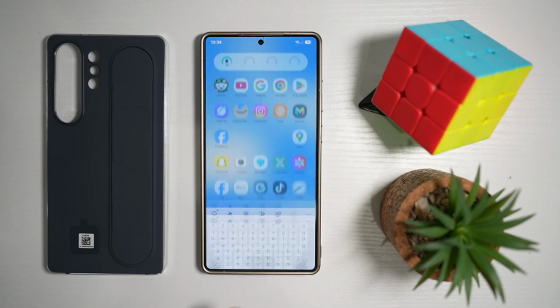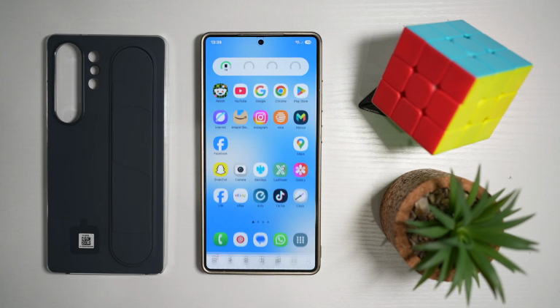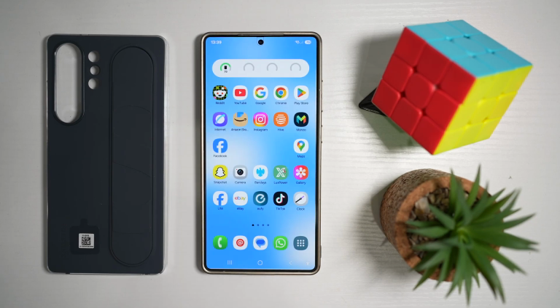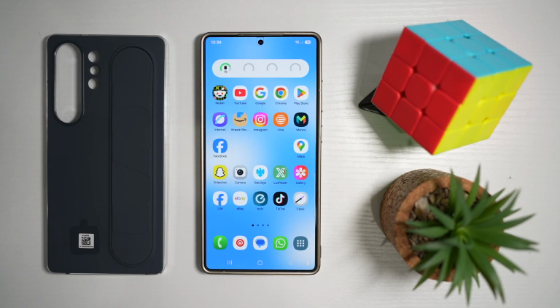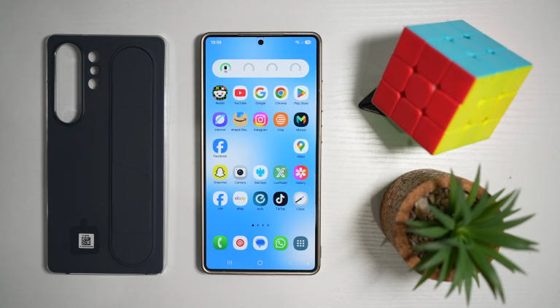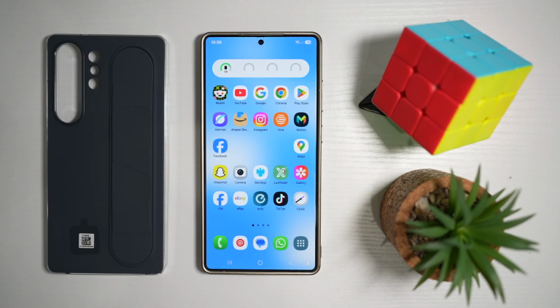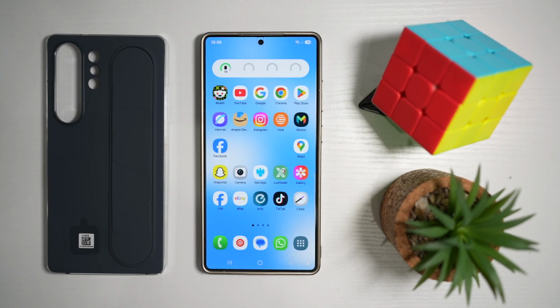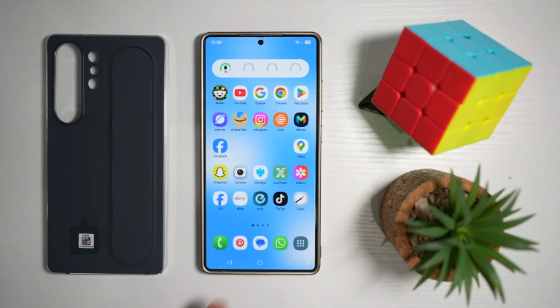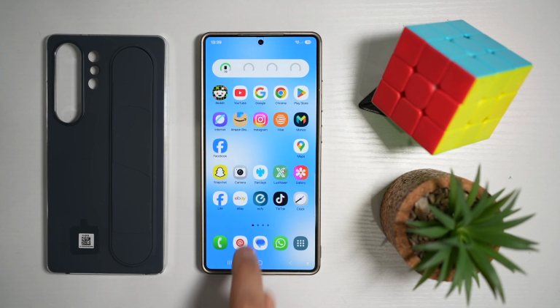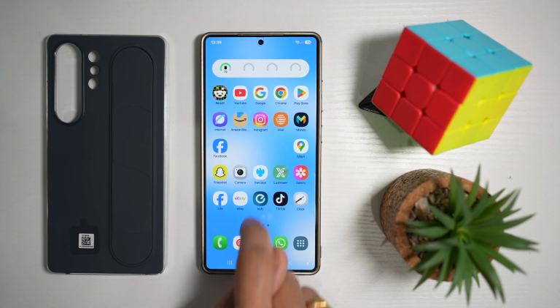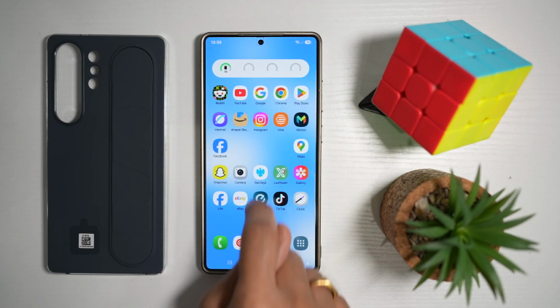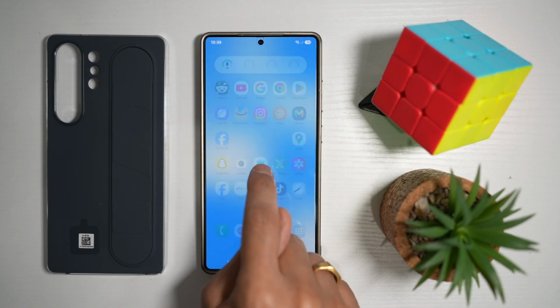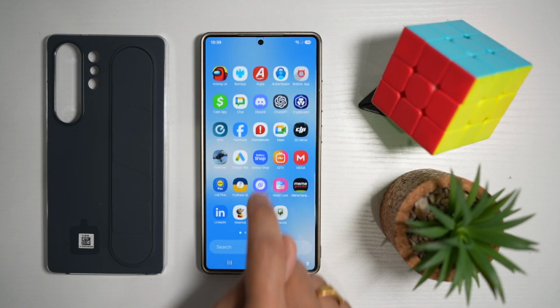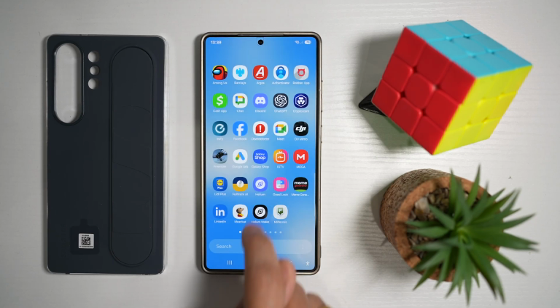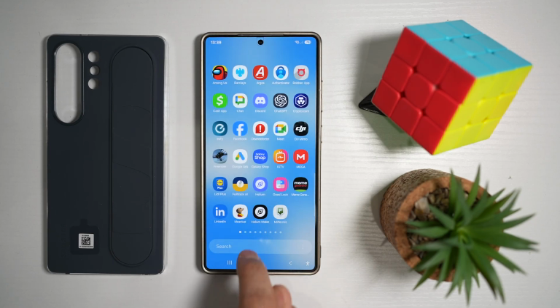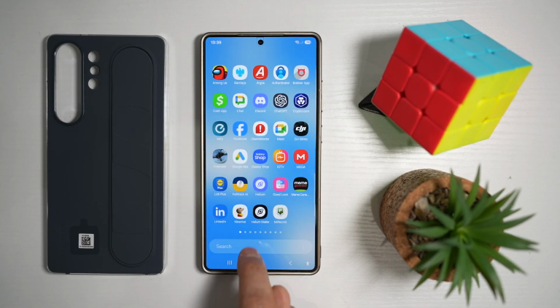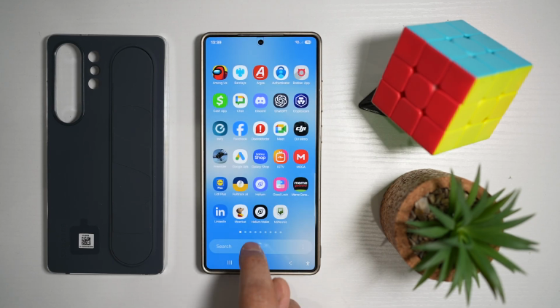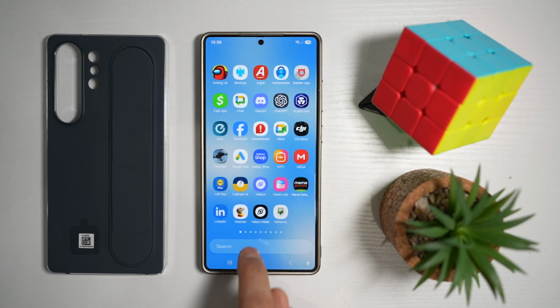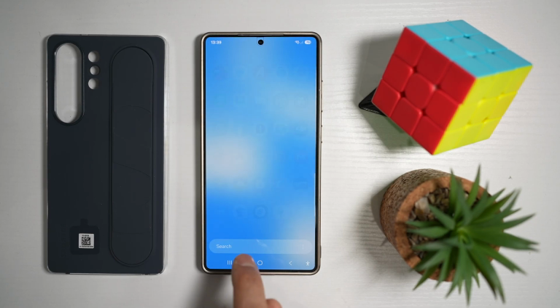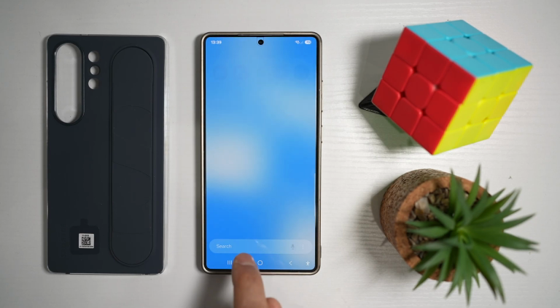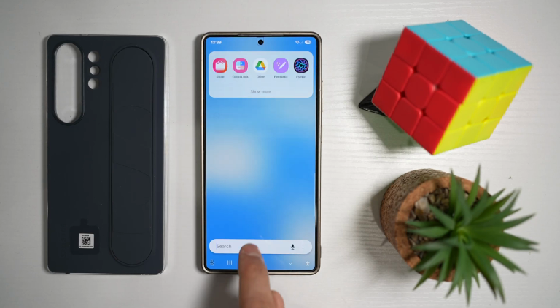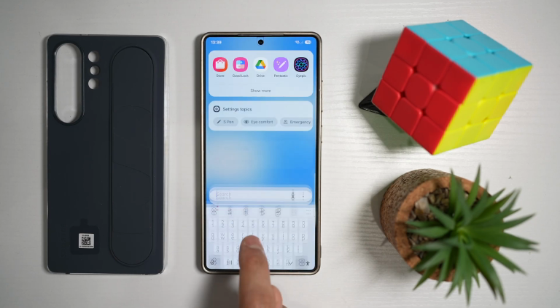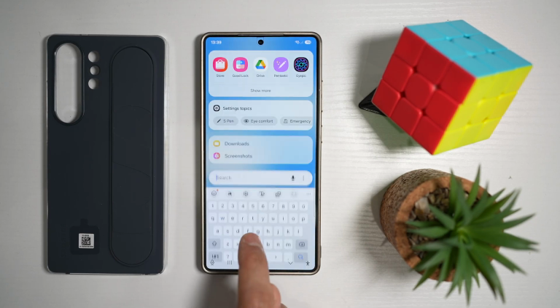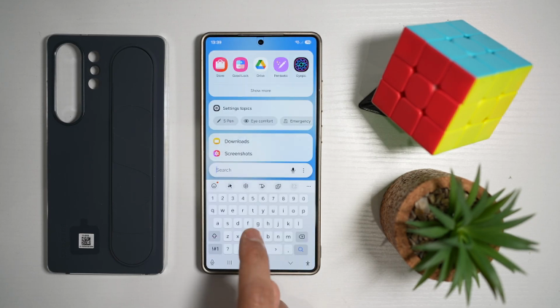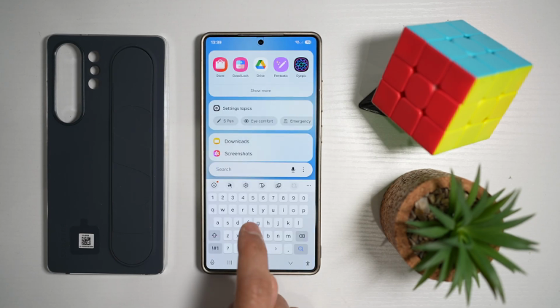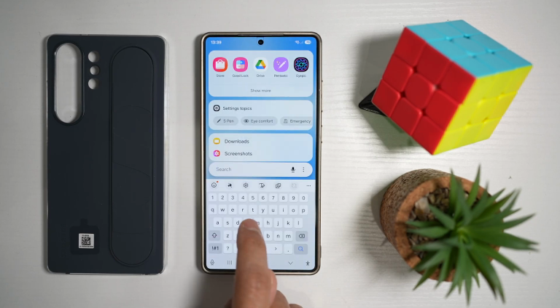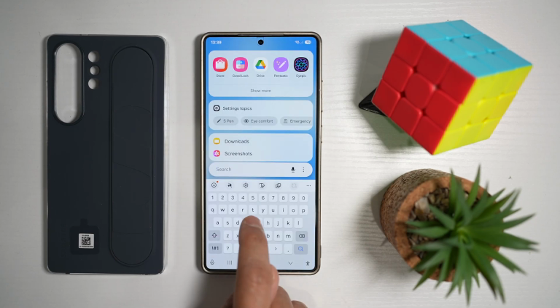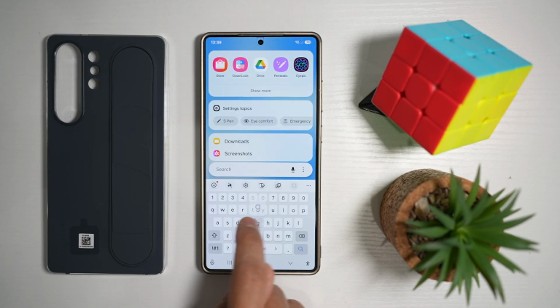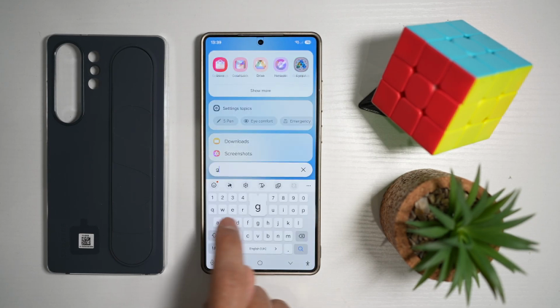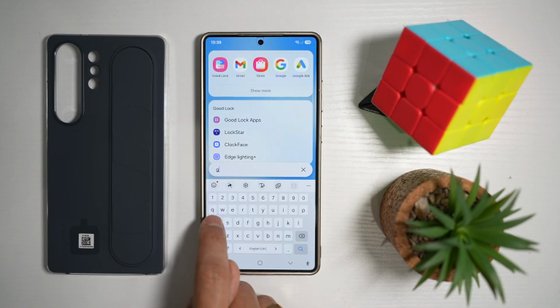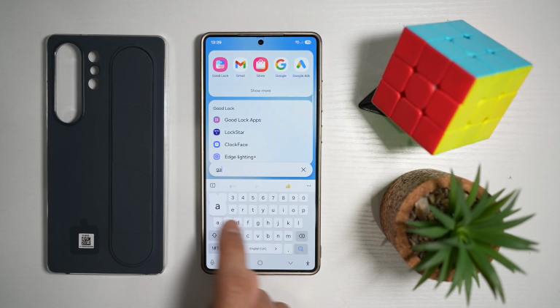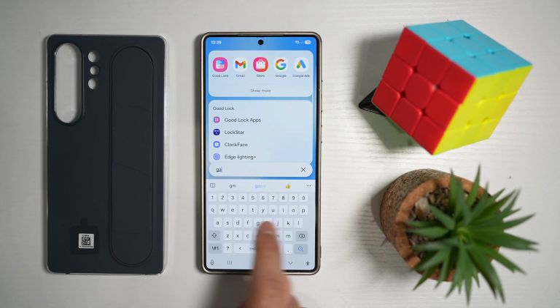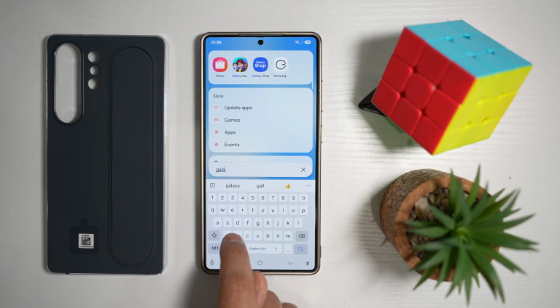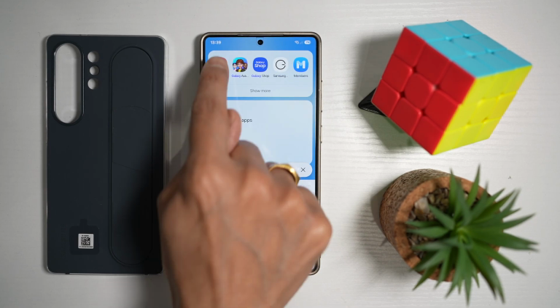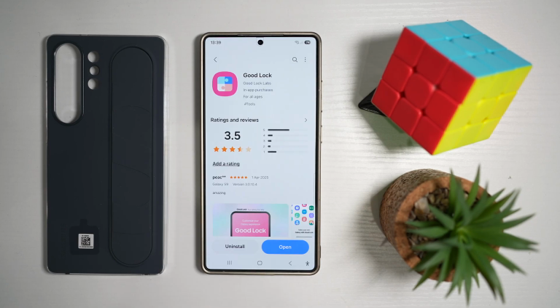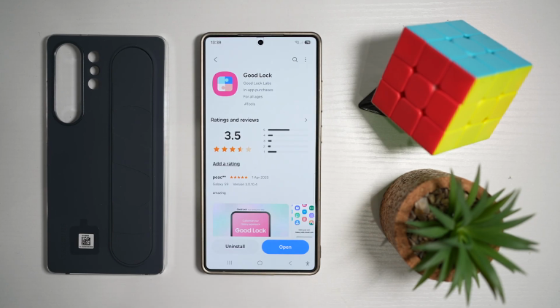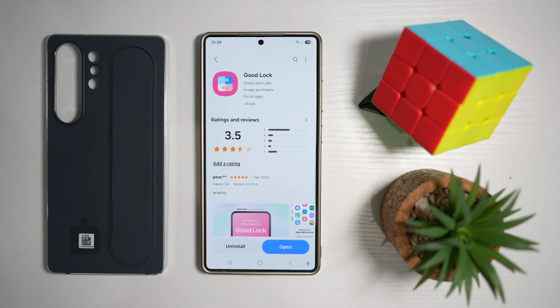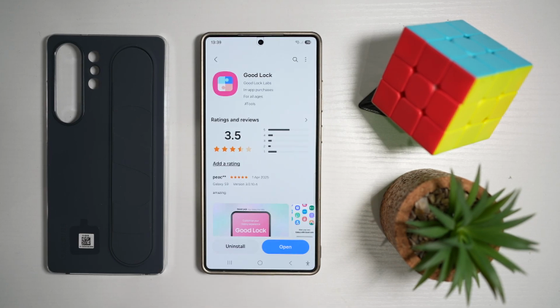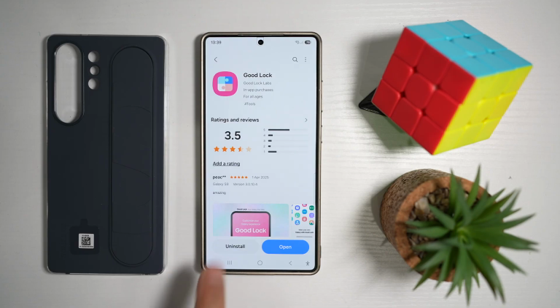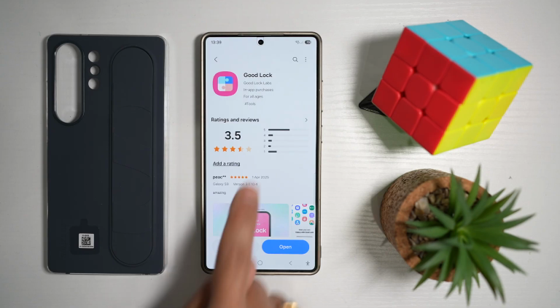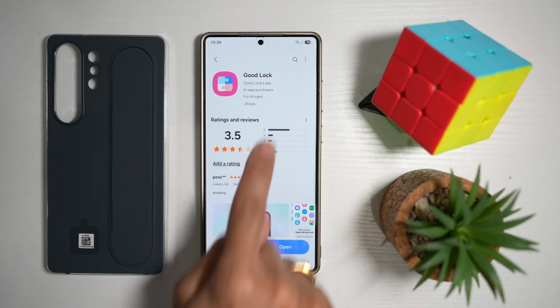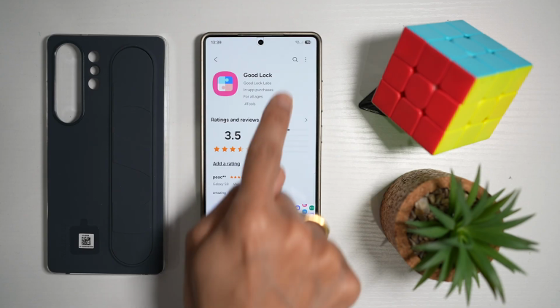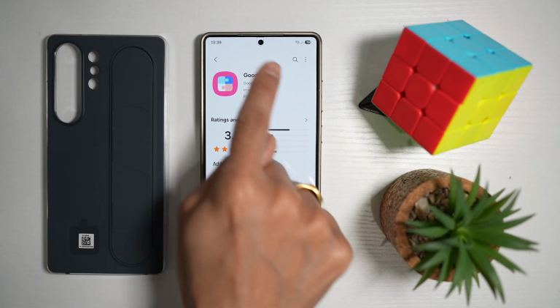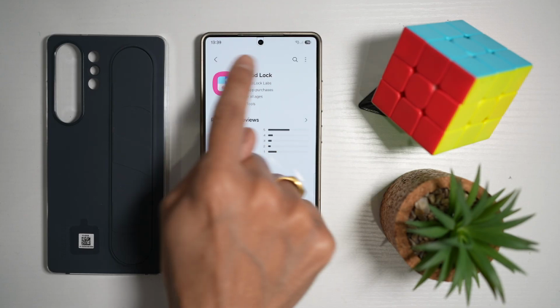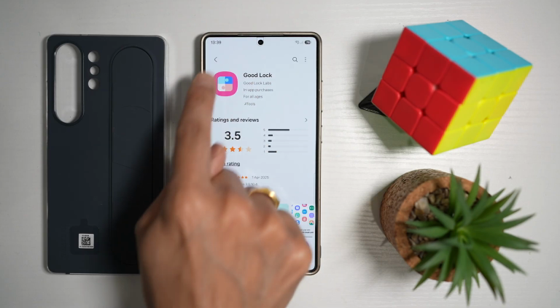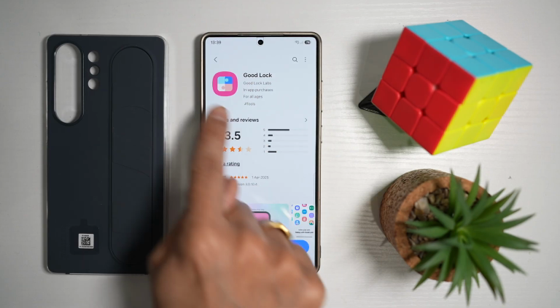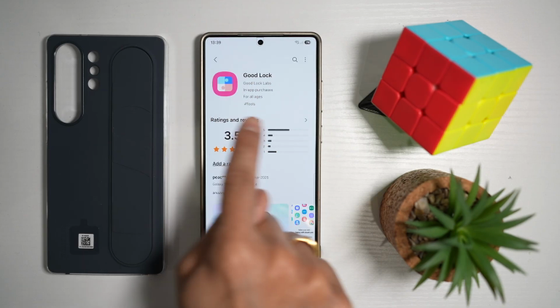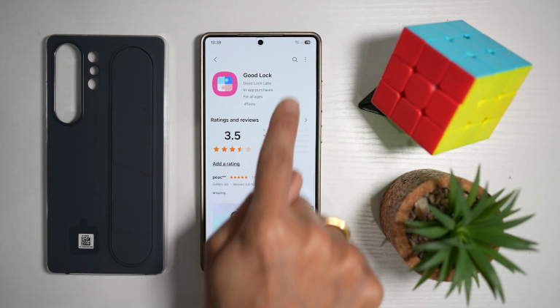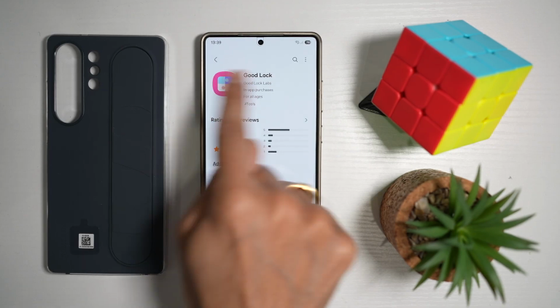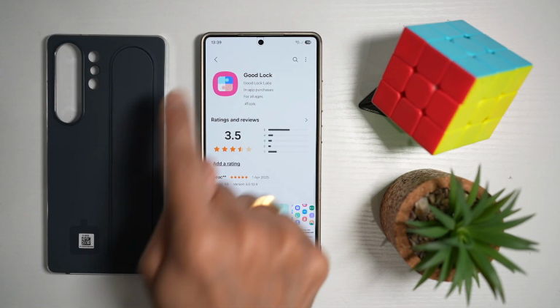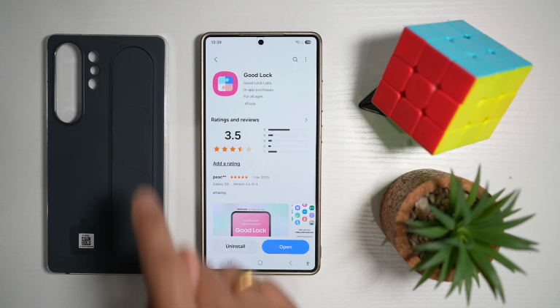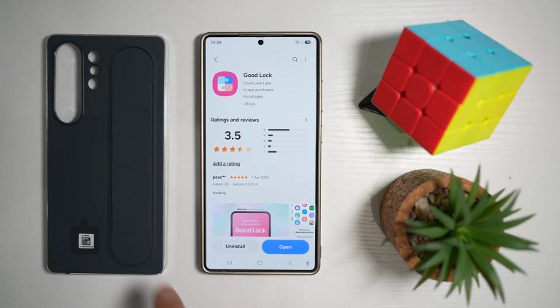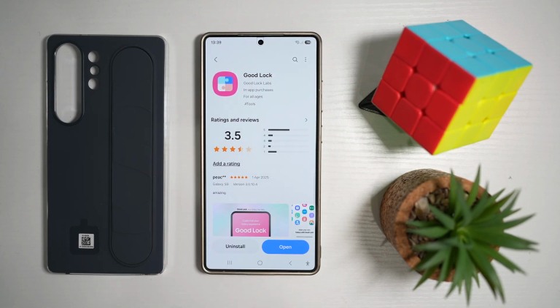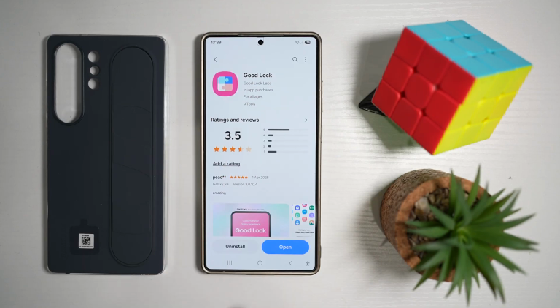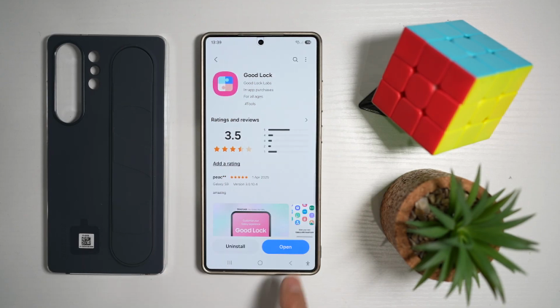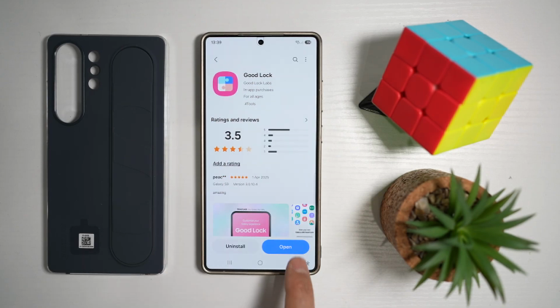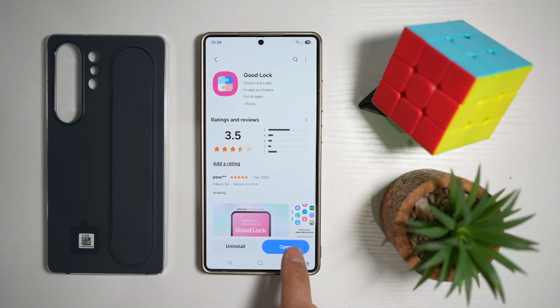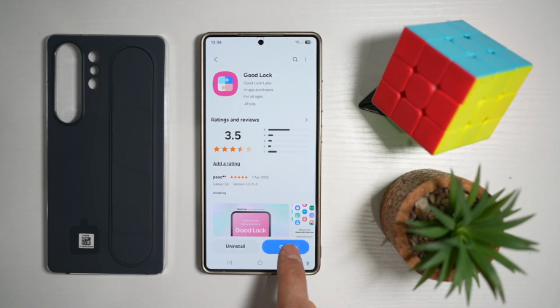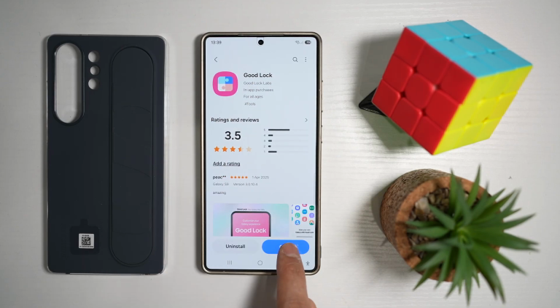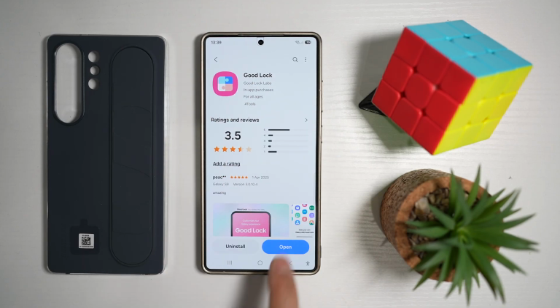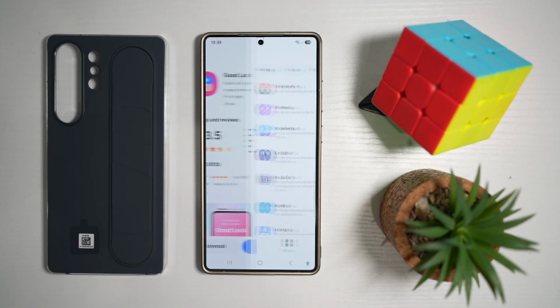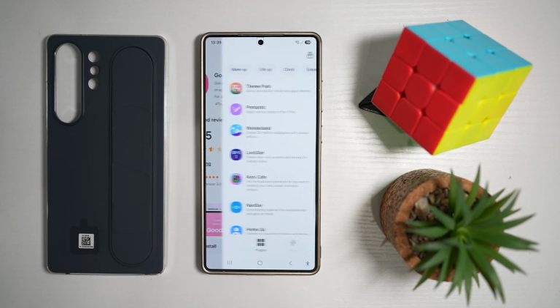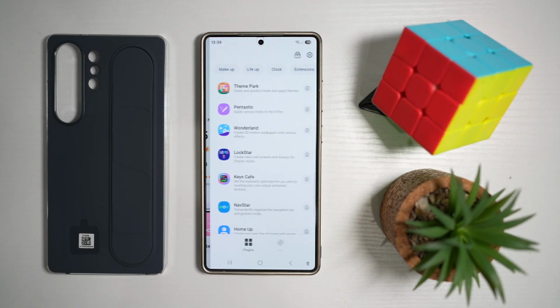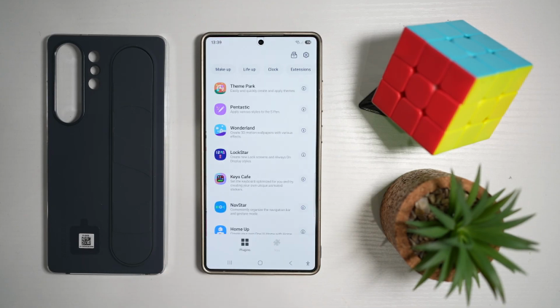To do this, you want to go ahead and first open up the Galaxy Store. From here, find Good Lock and go ahead and open the app.